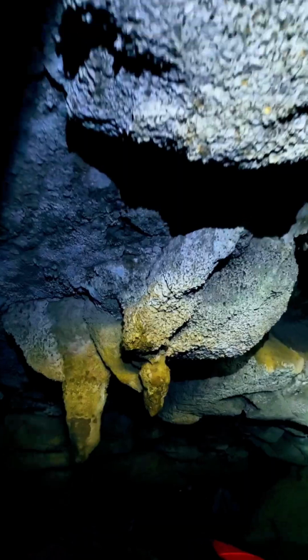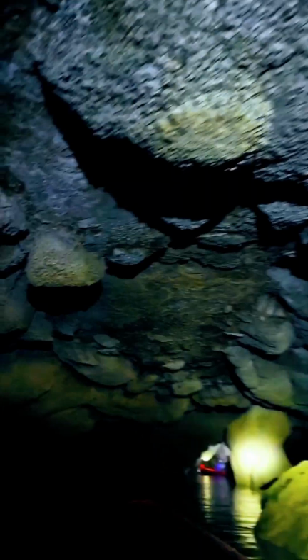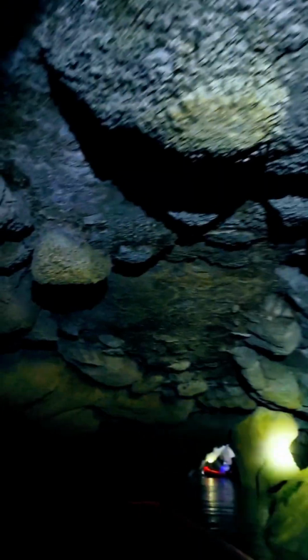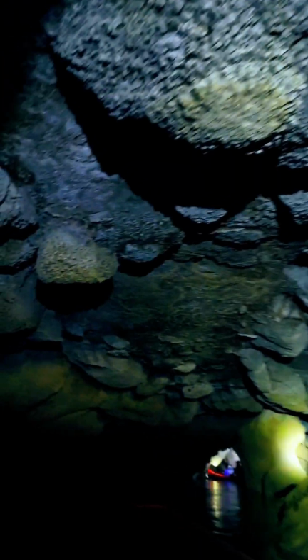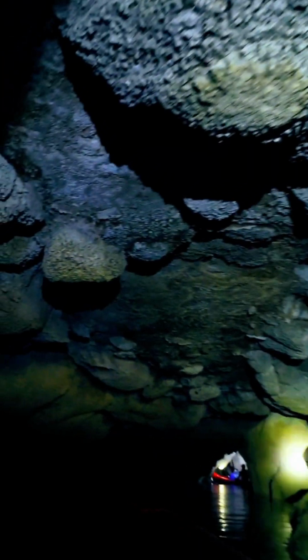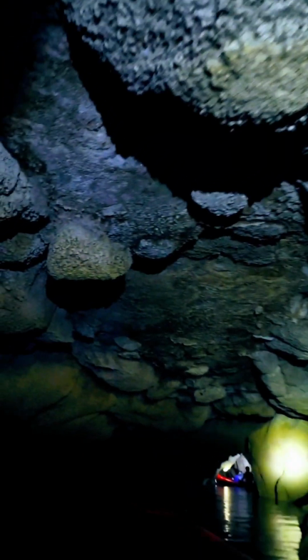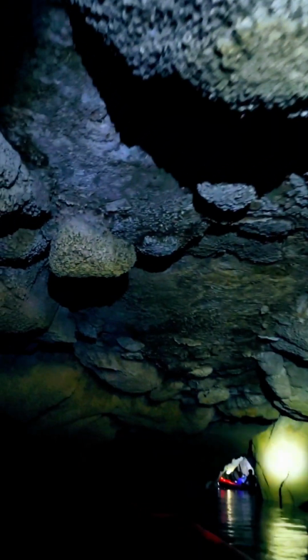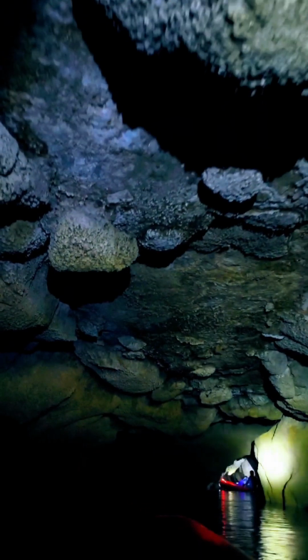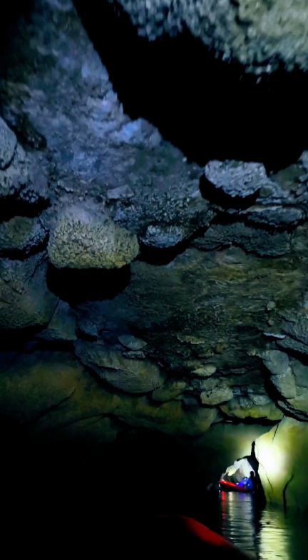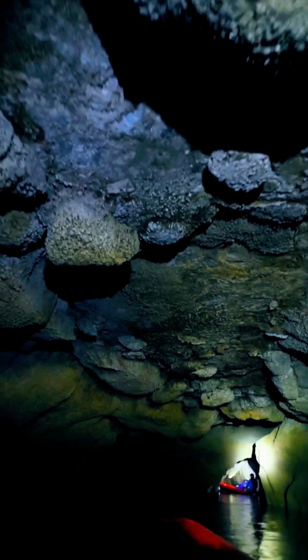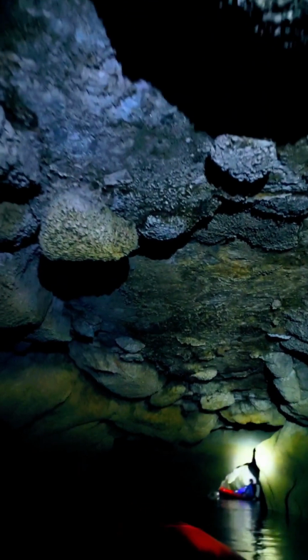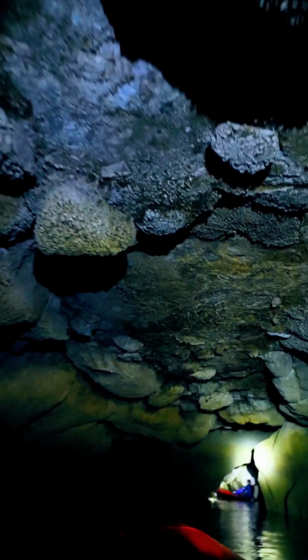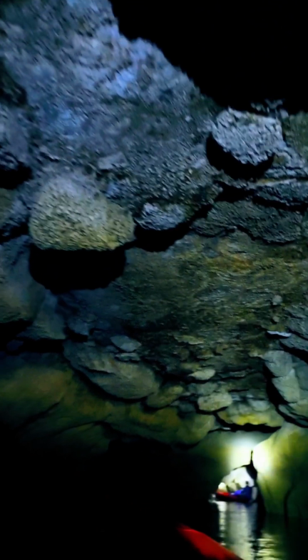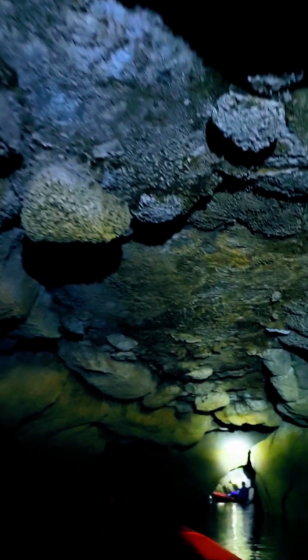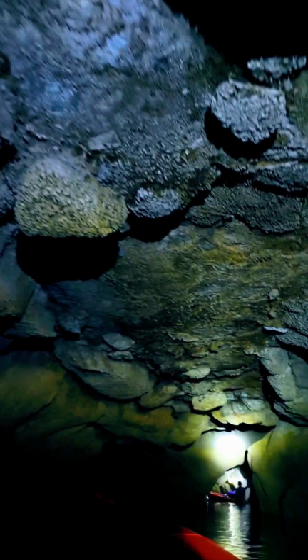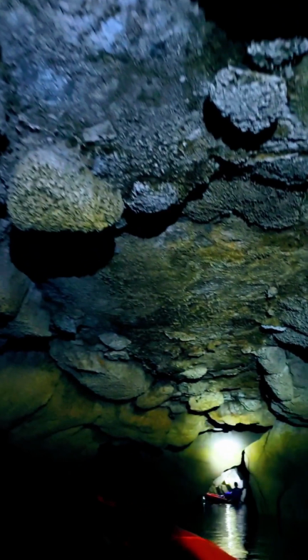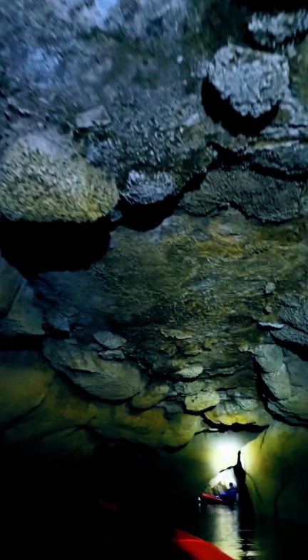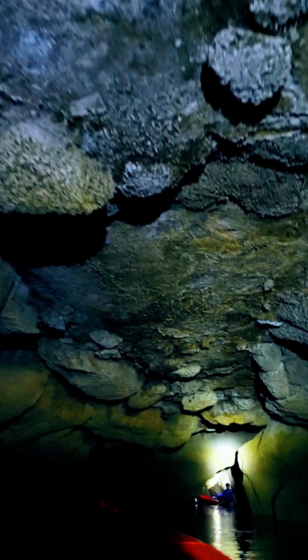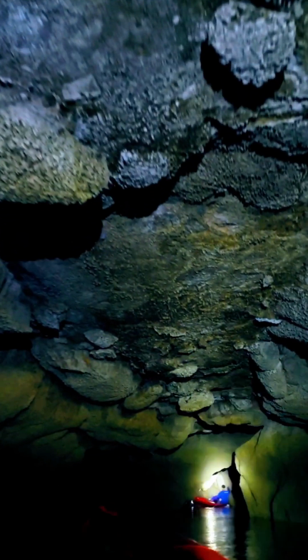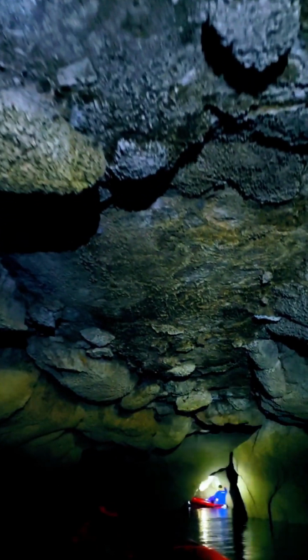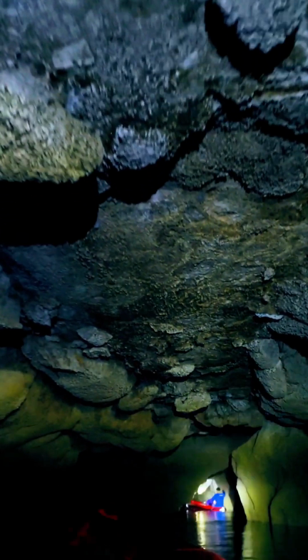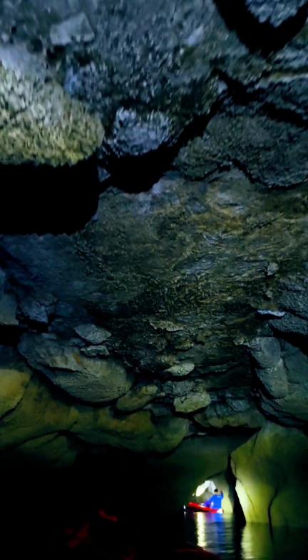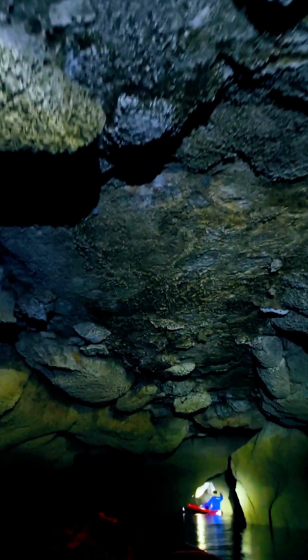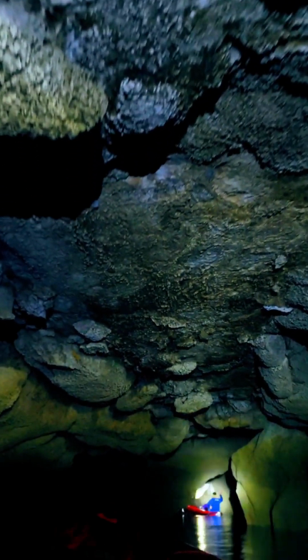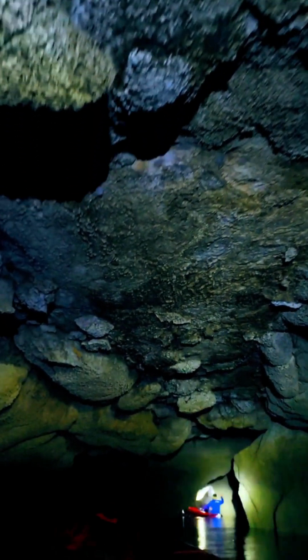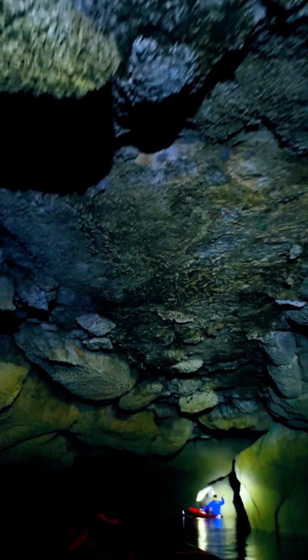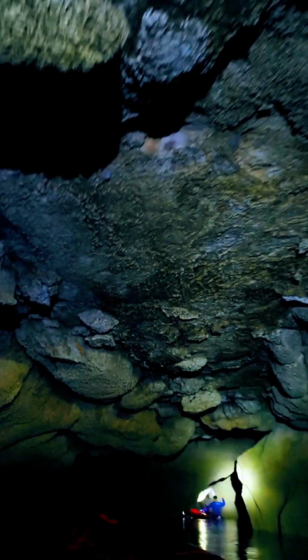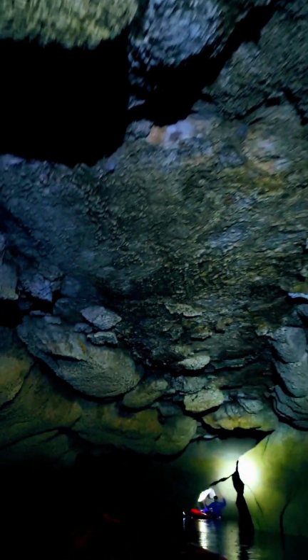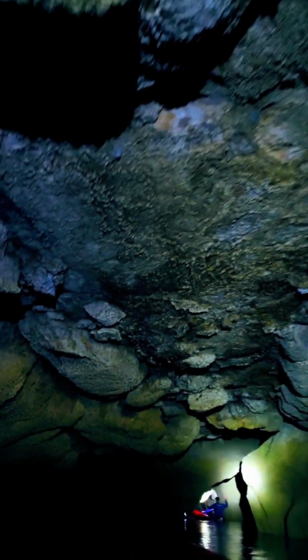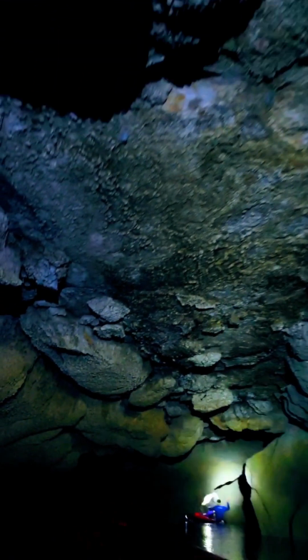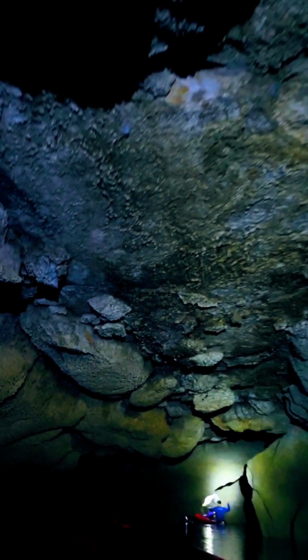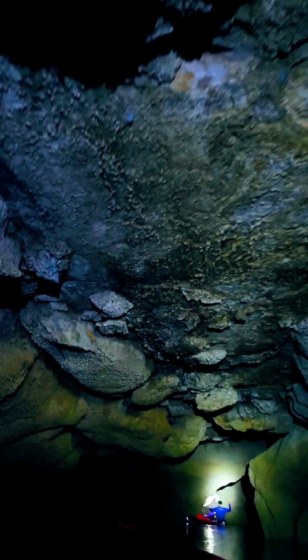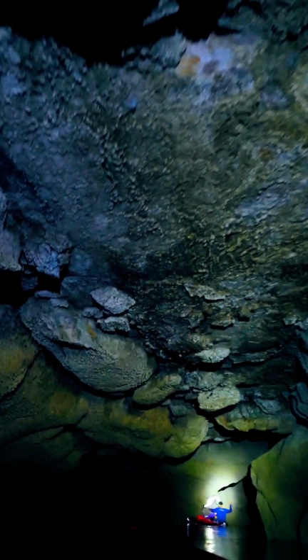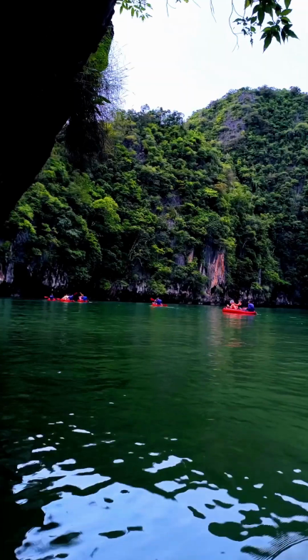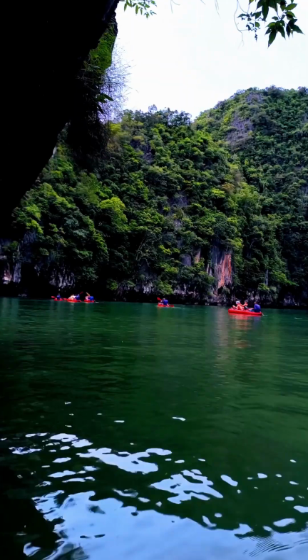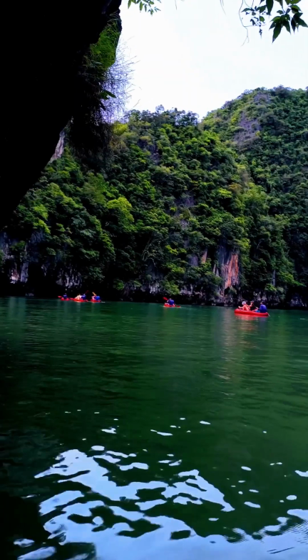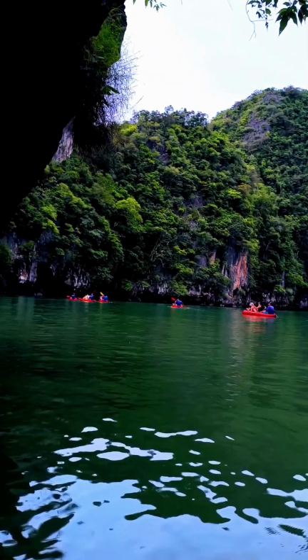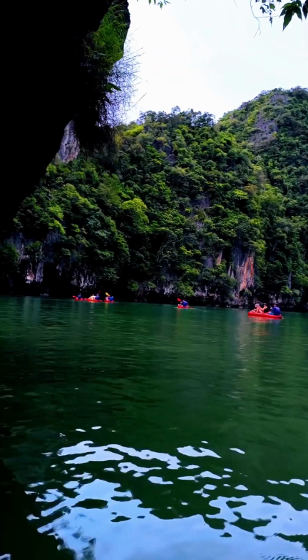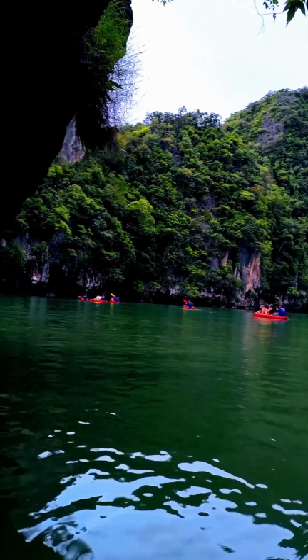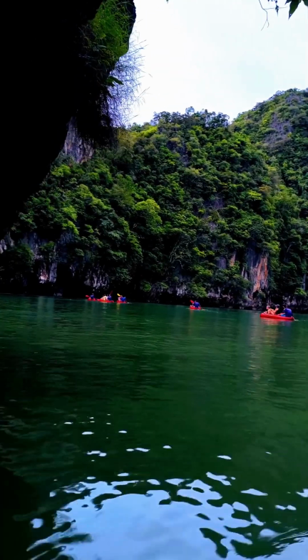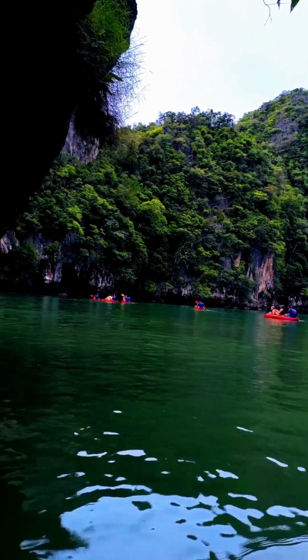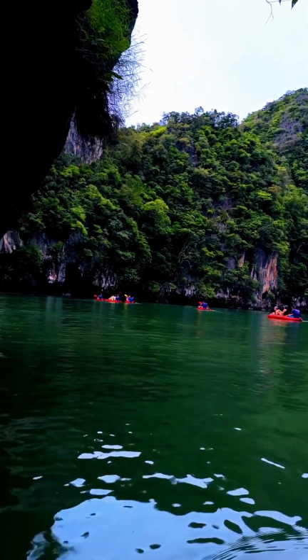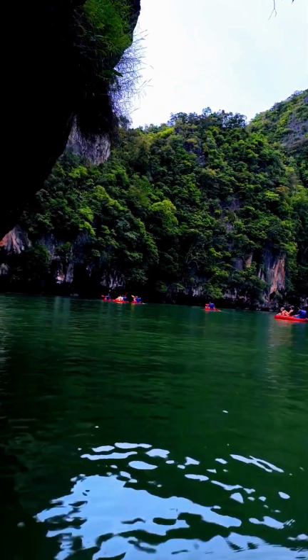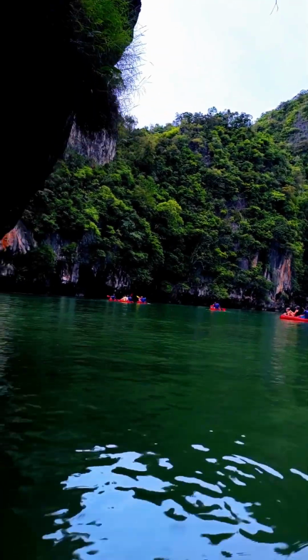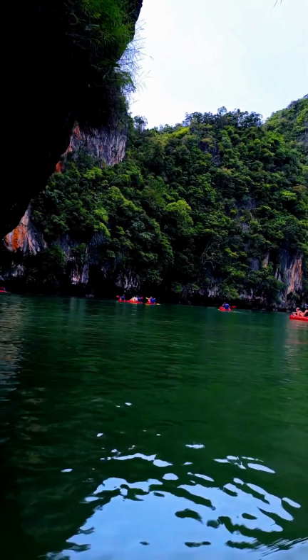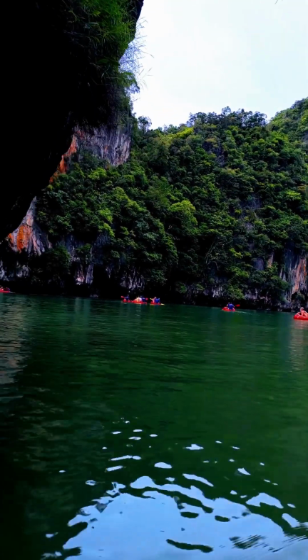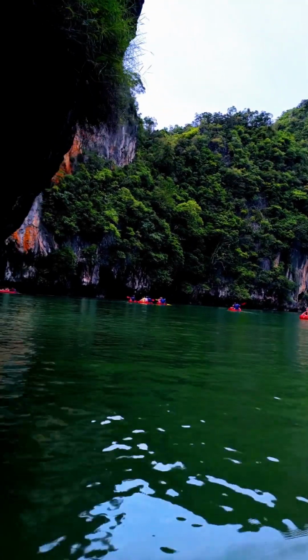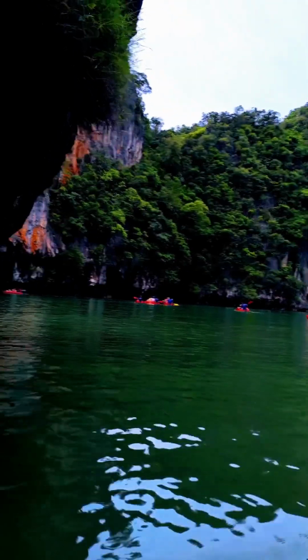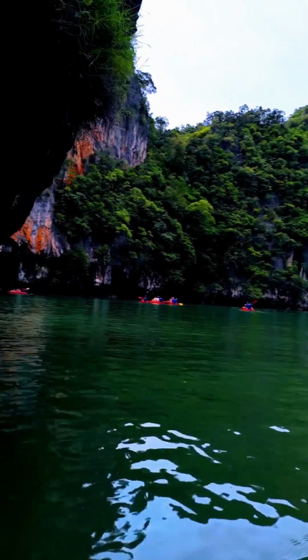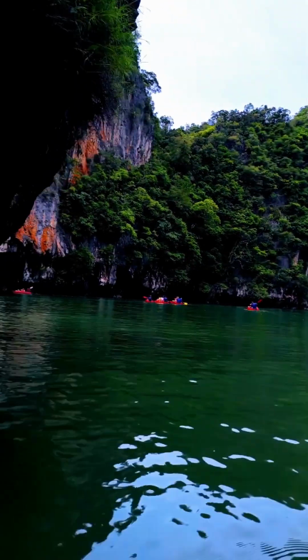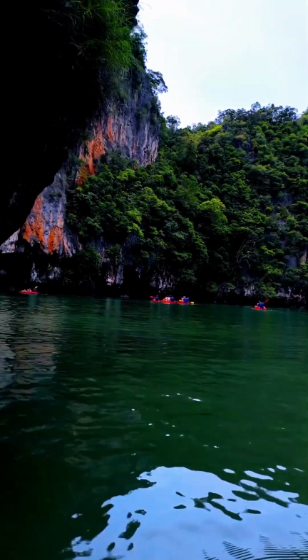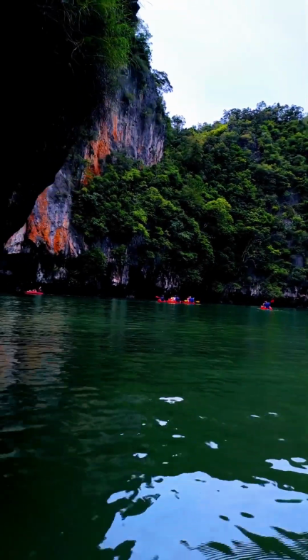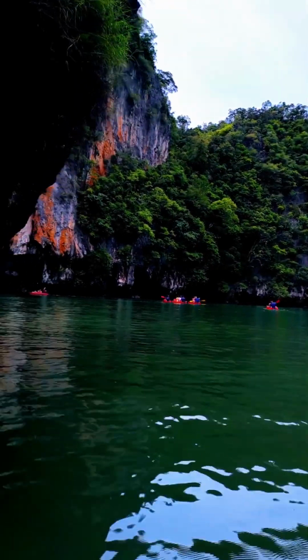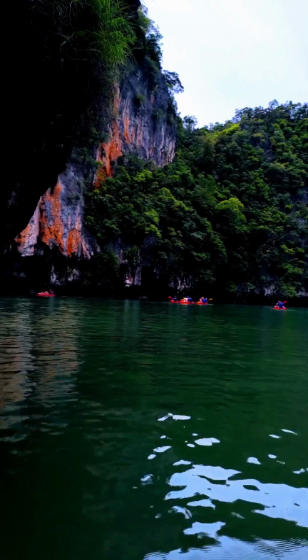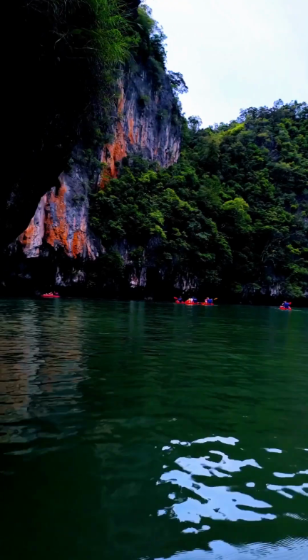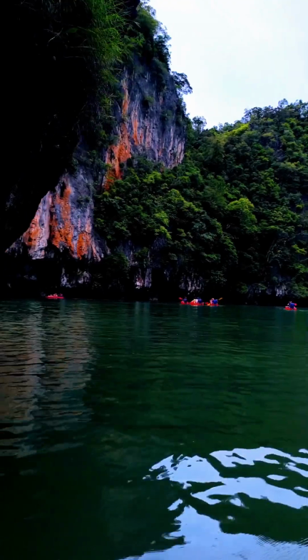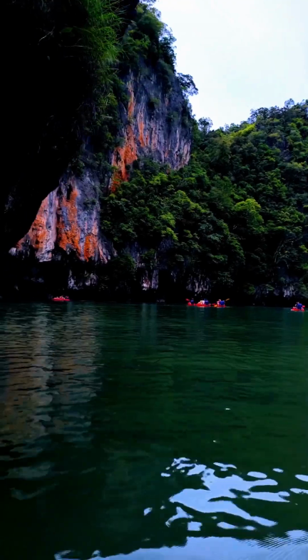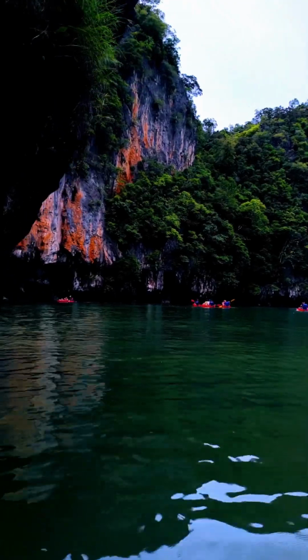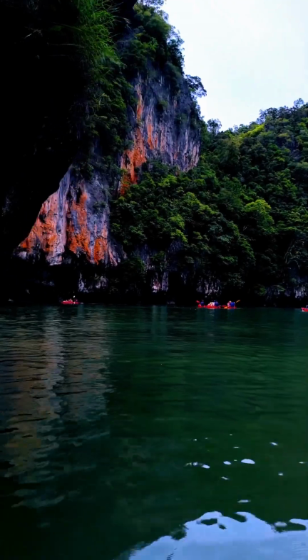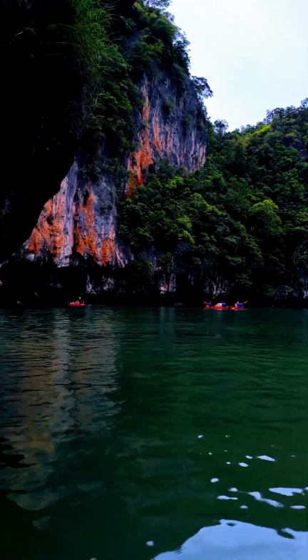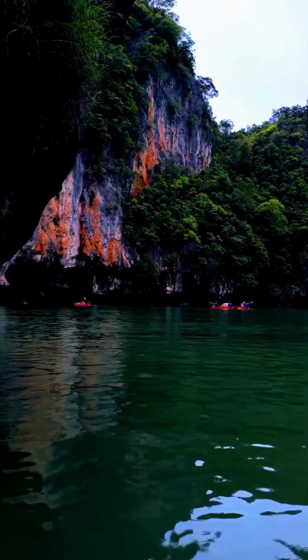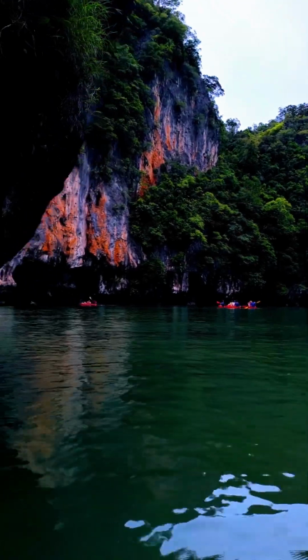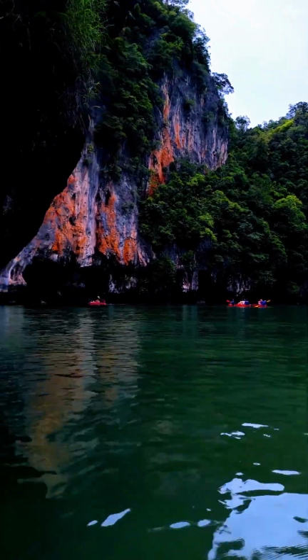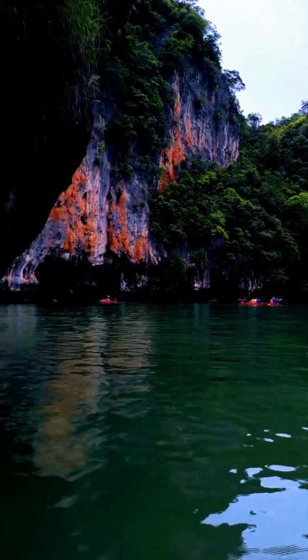These limestone islands and caves are a wonderful example of nature's artistry, reminding us how dynamic and creative our earth is.